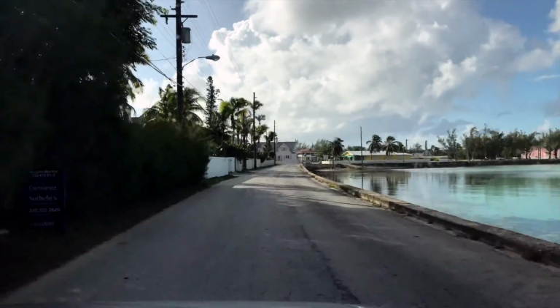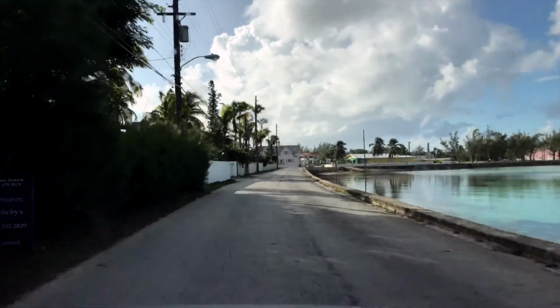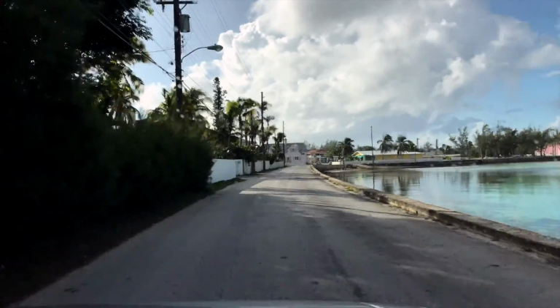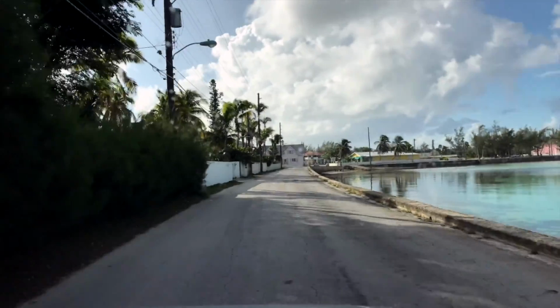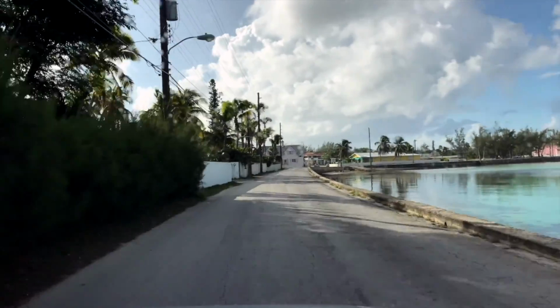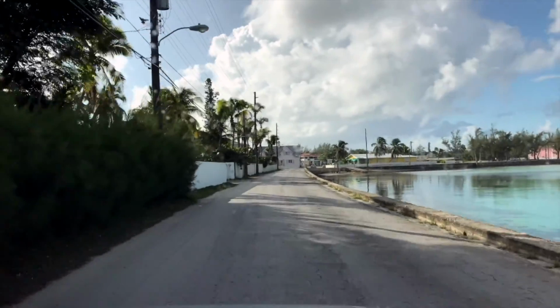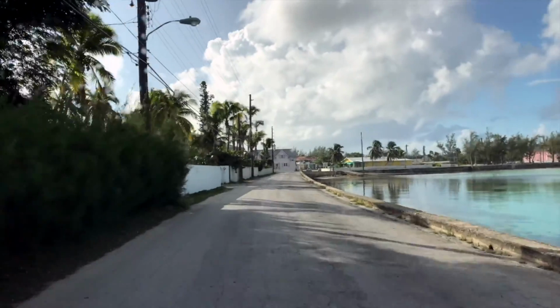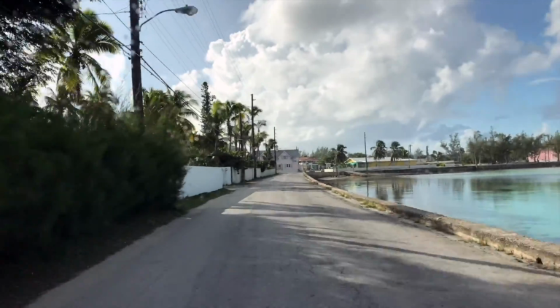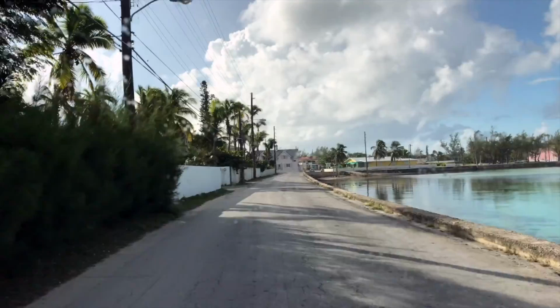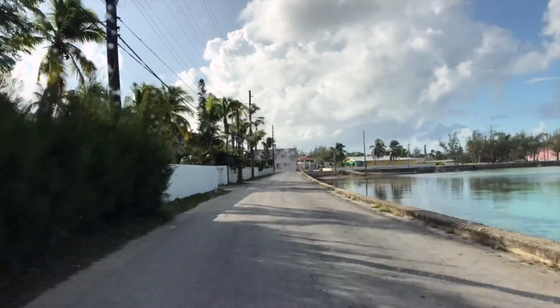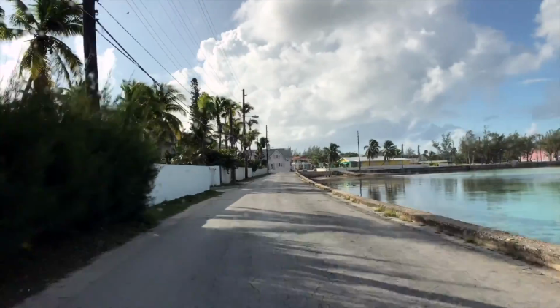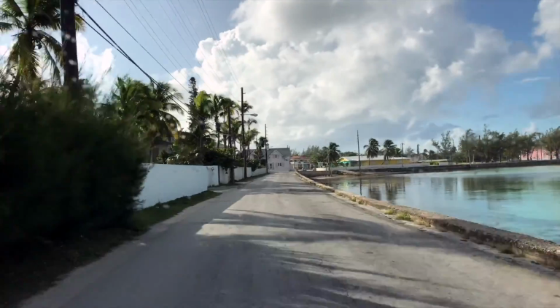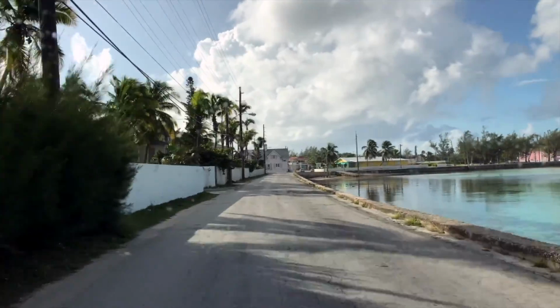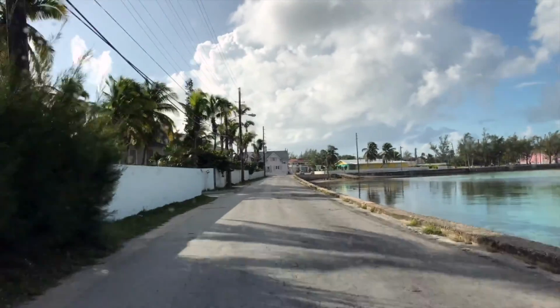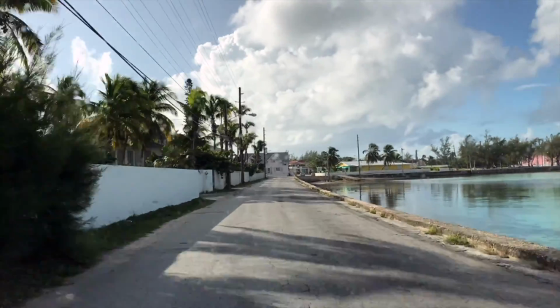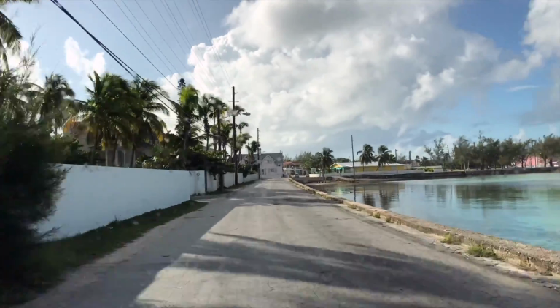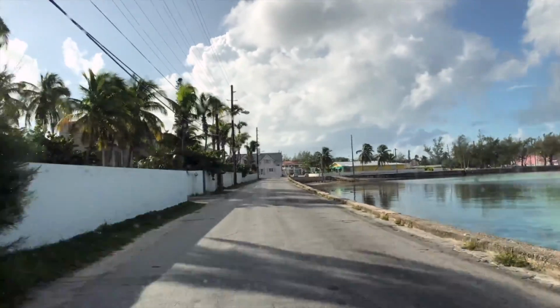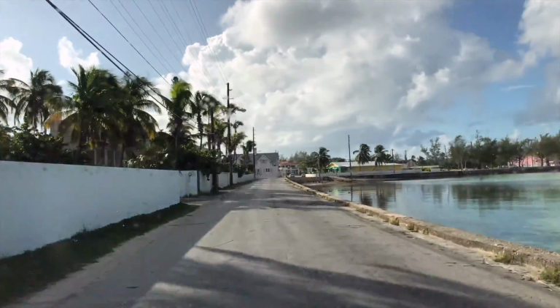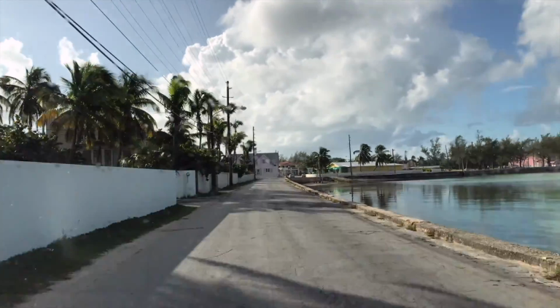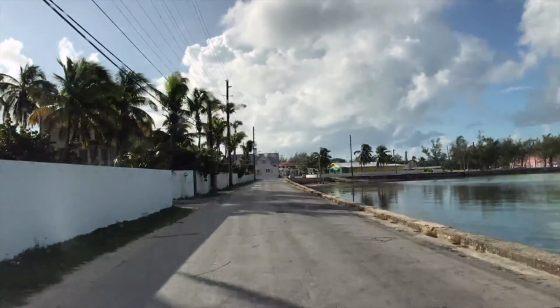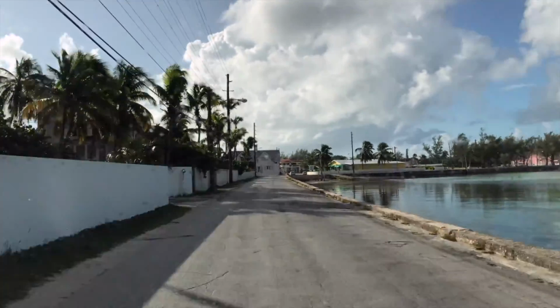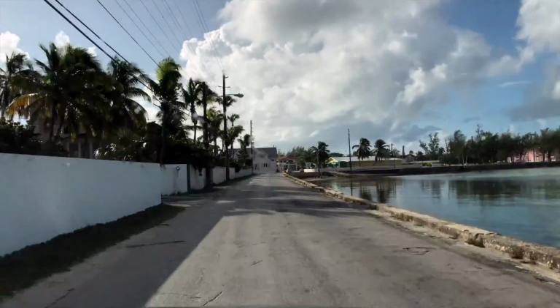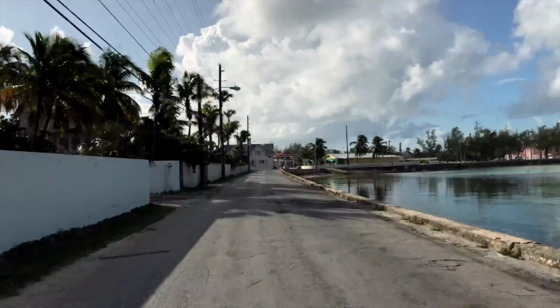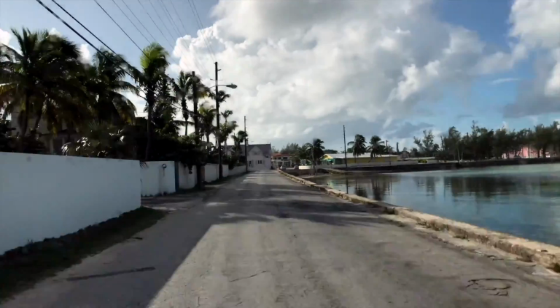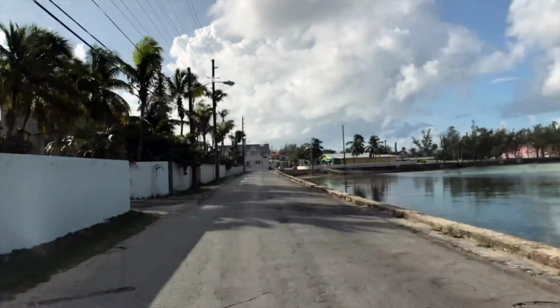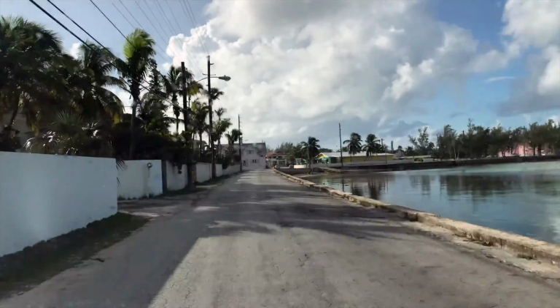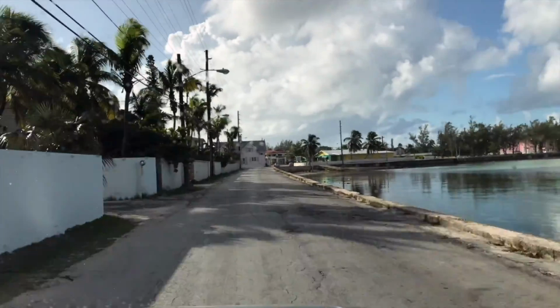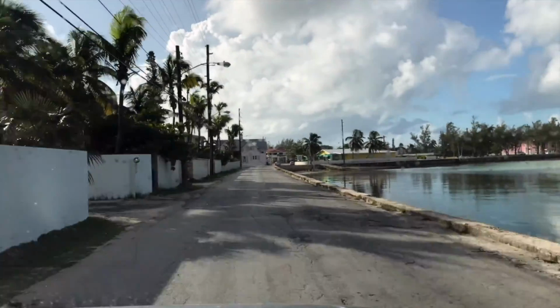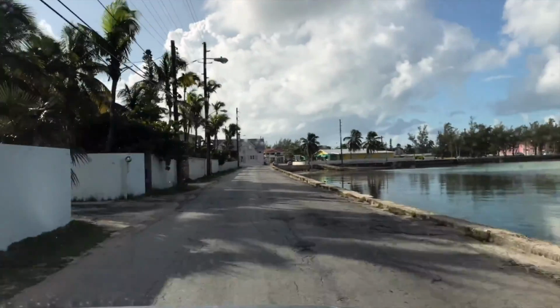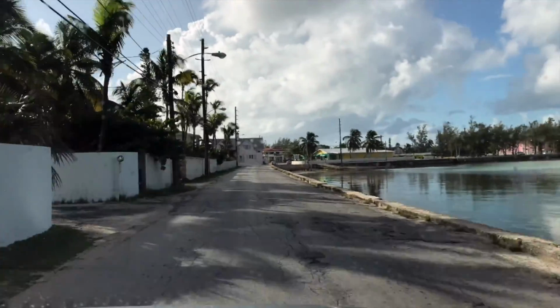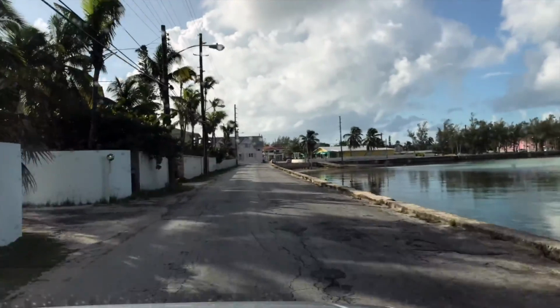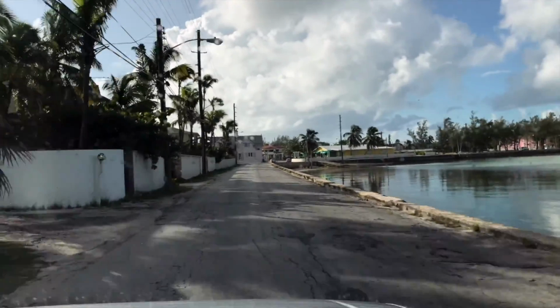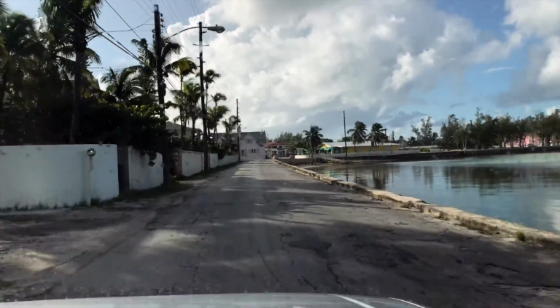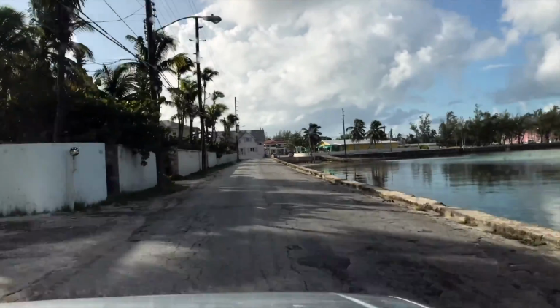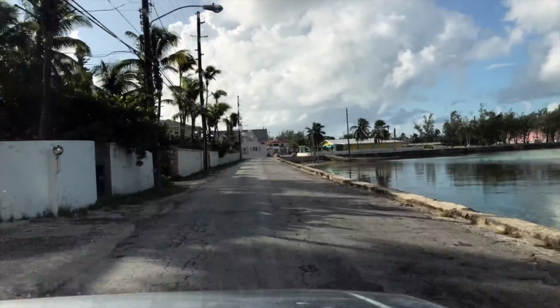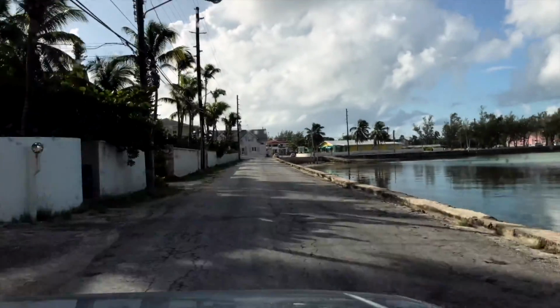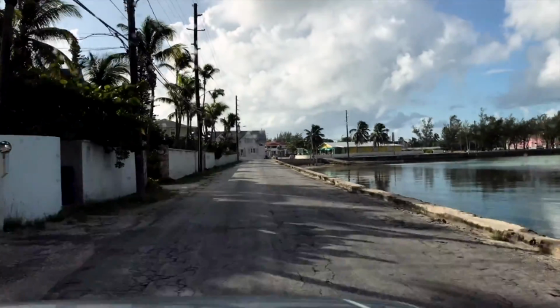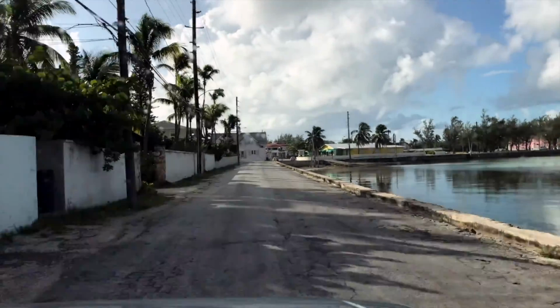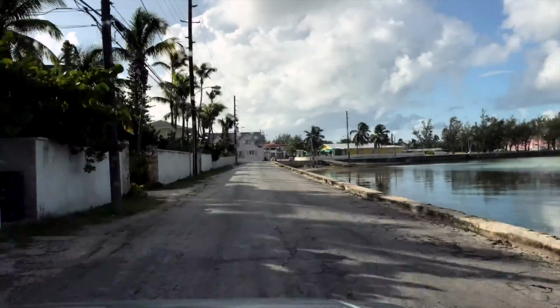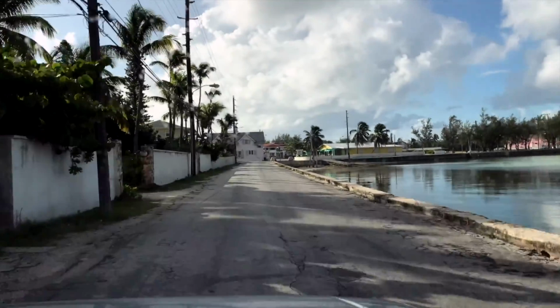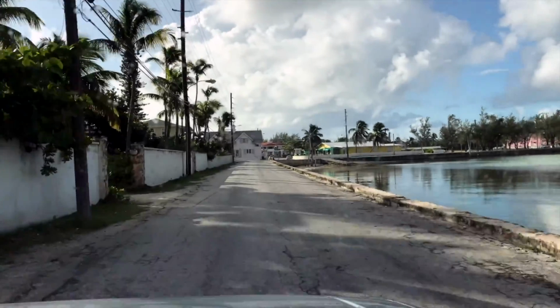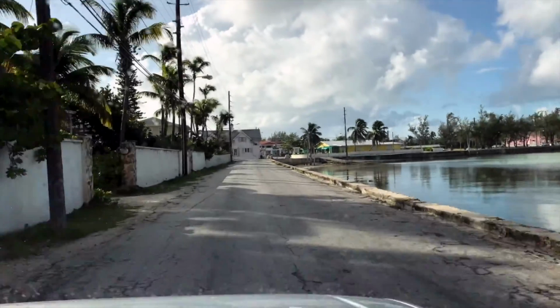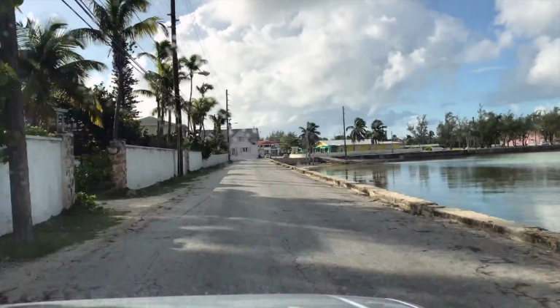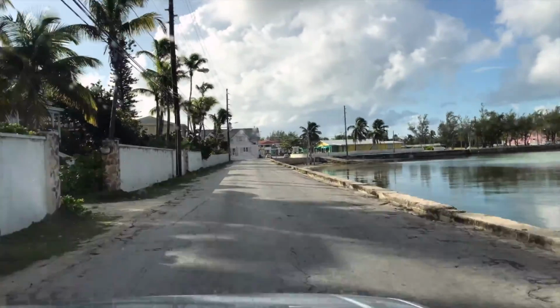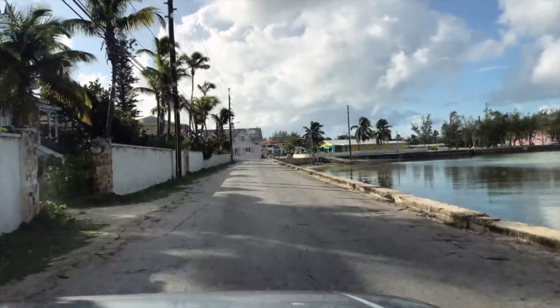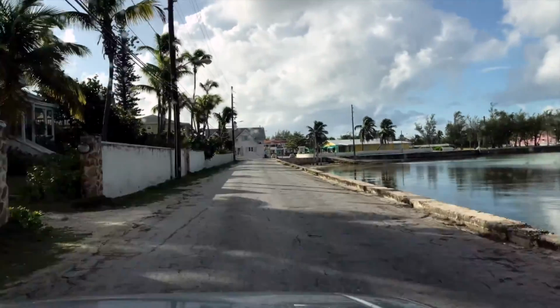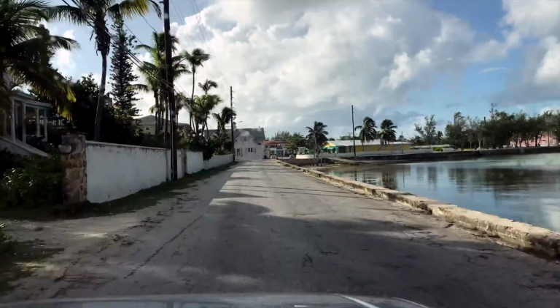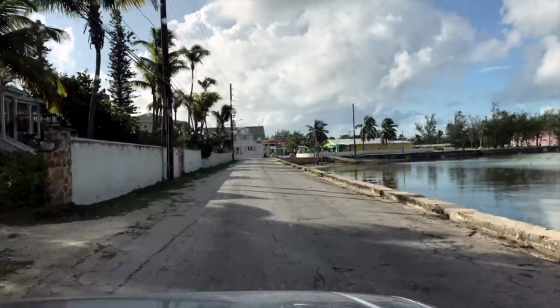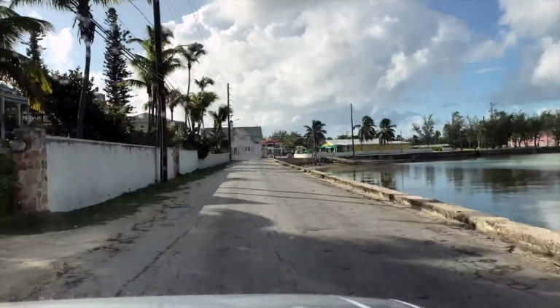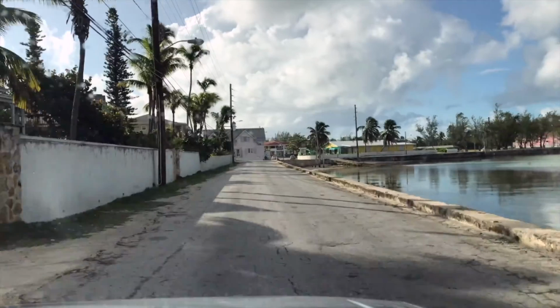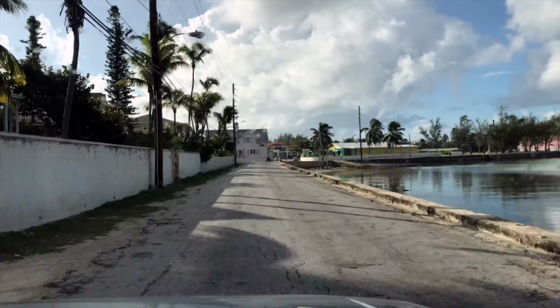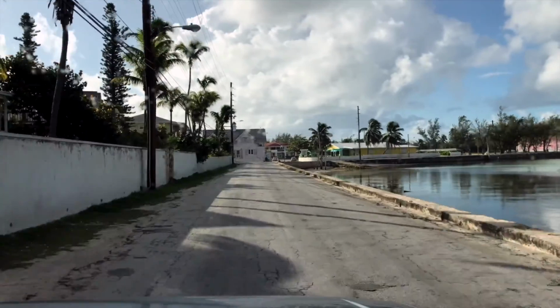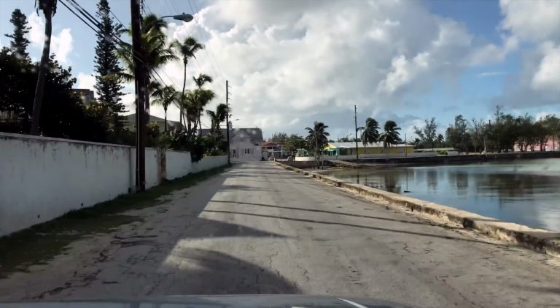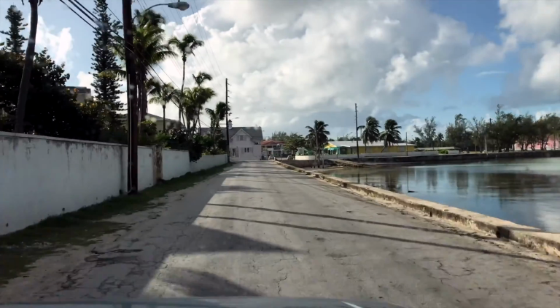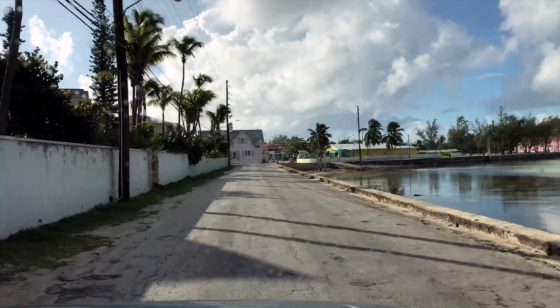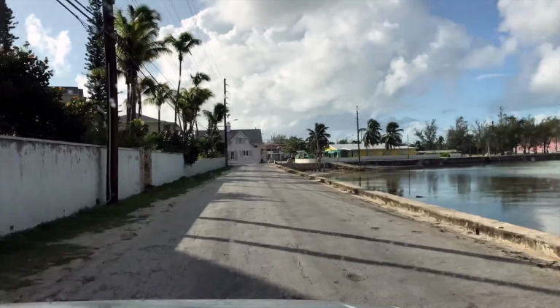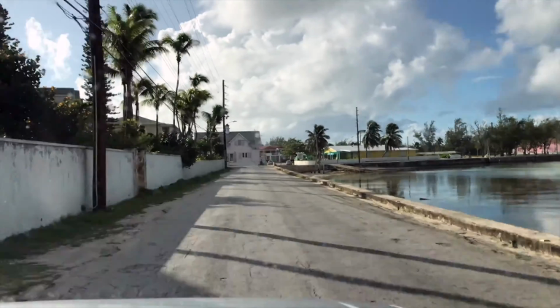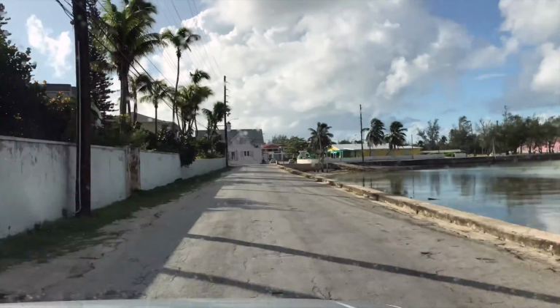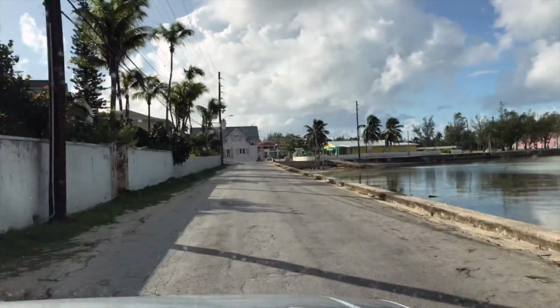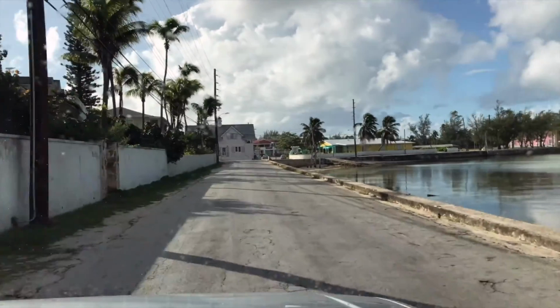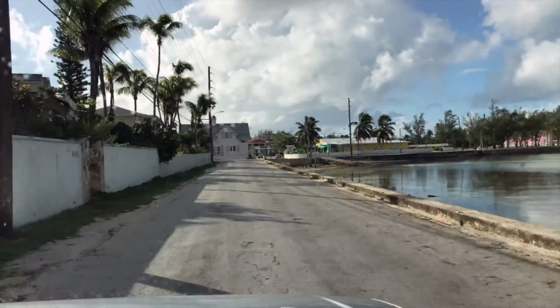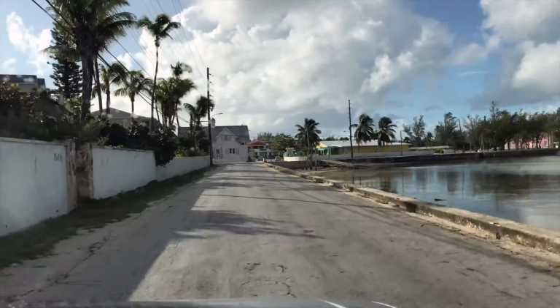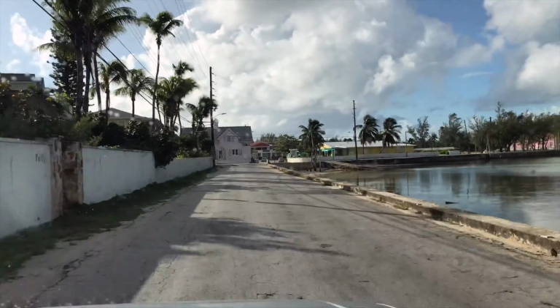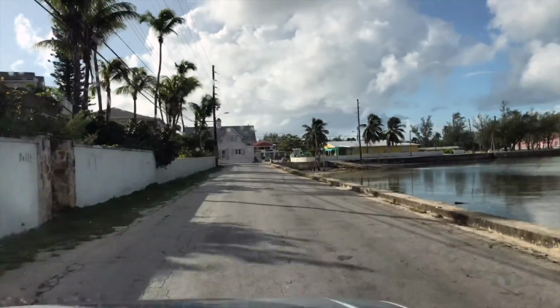I guess that was a good choice taking the drone down. It's still spitting. I don't need to put the drone up when it's raining in any size, shape, or form.